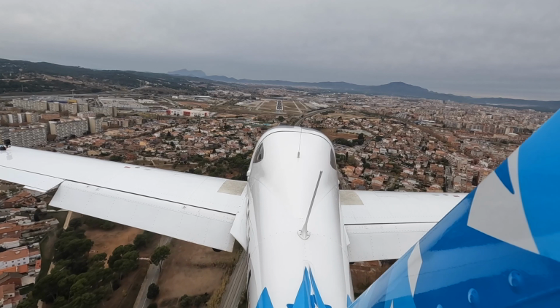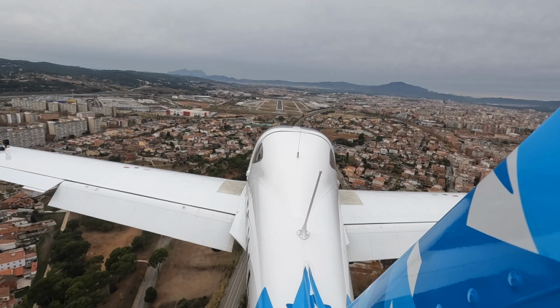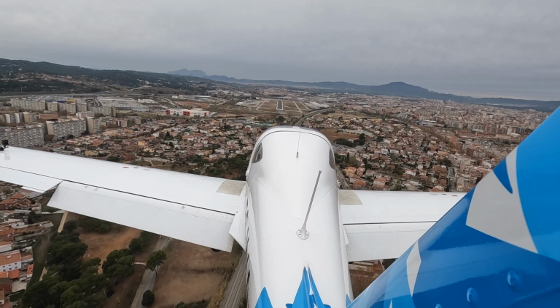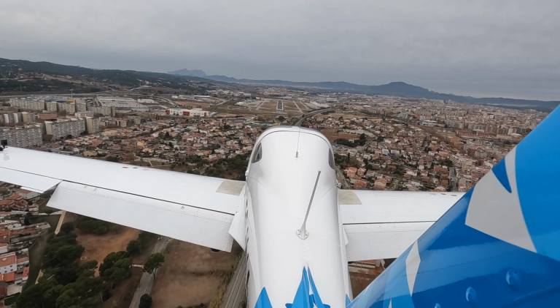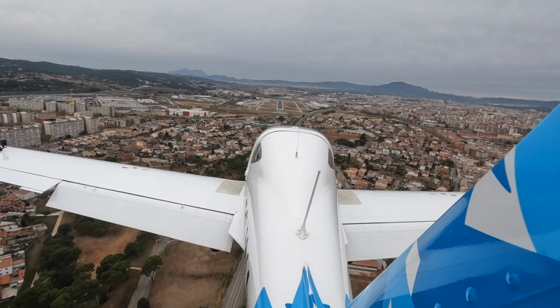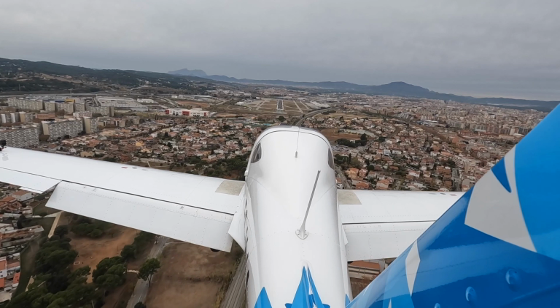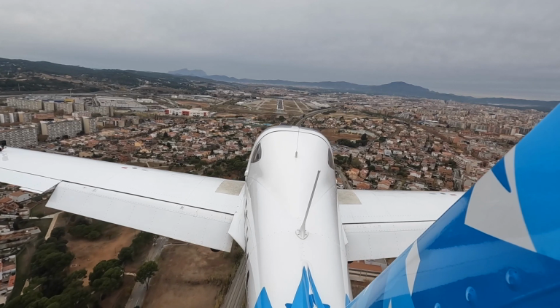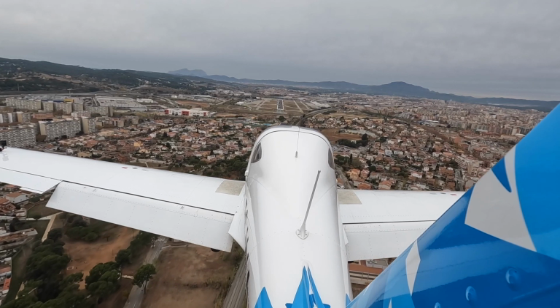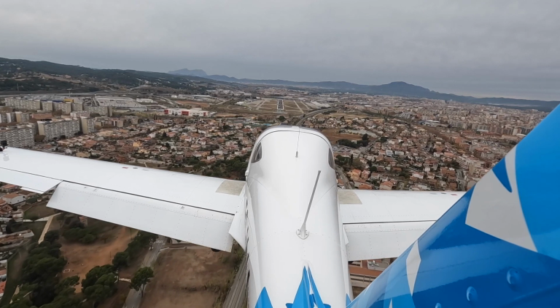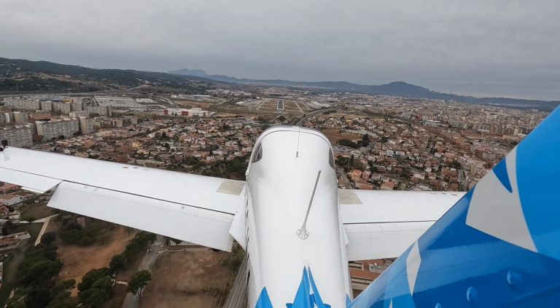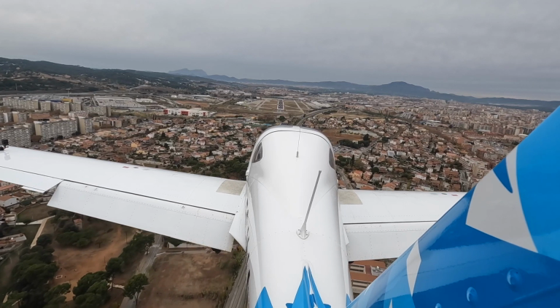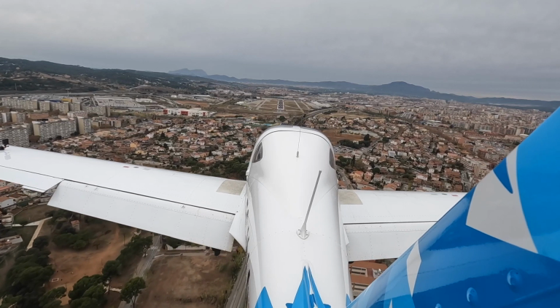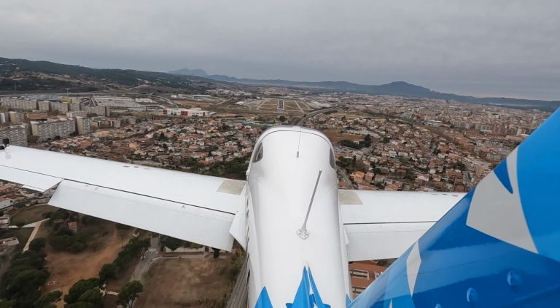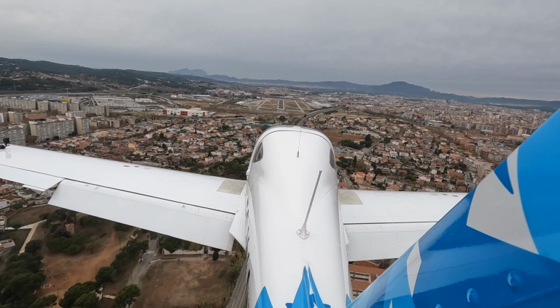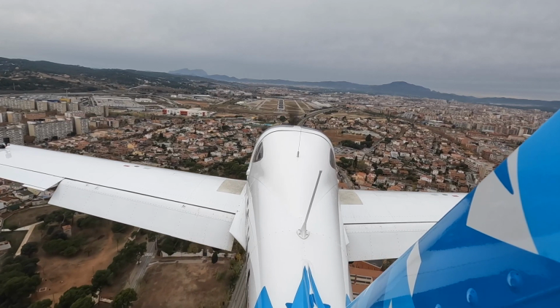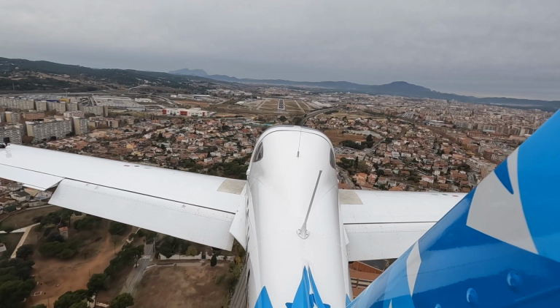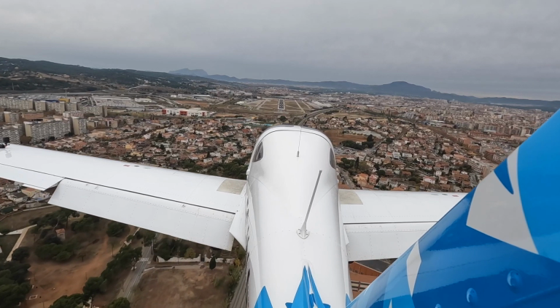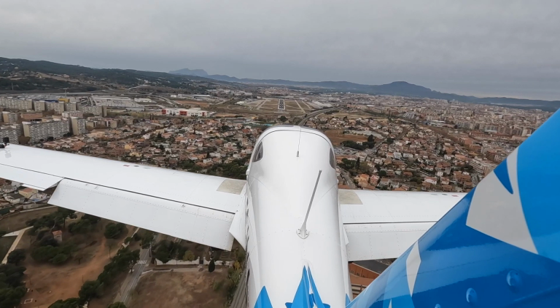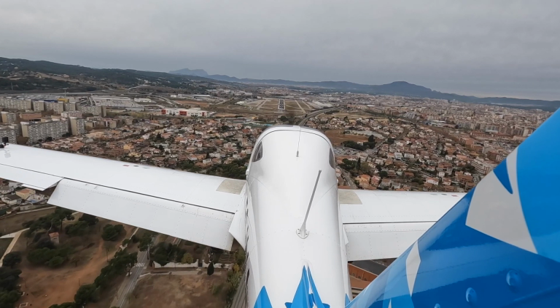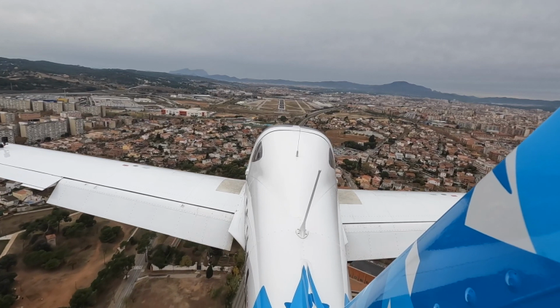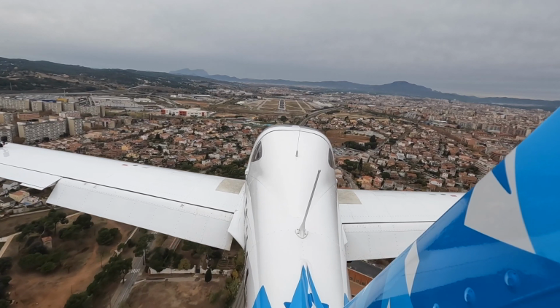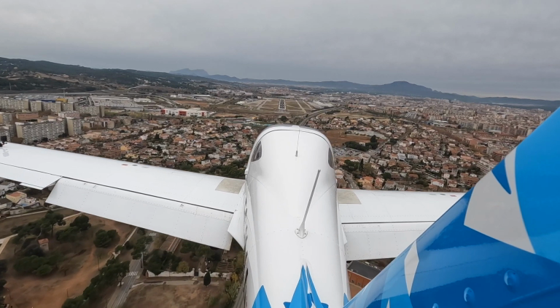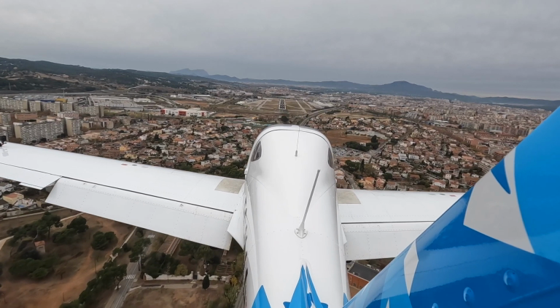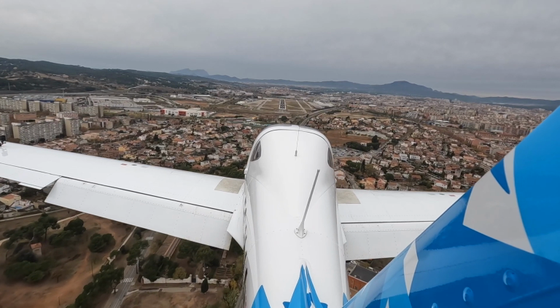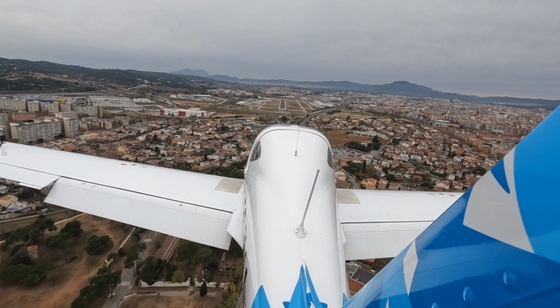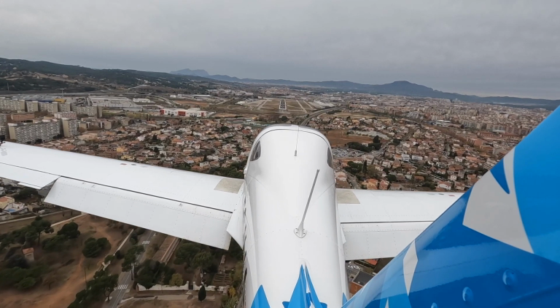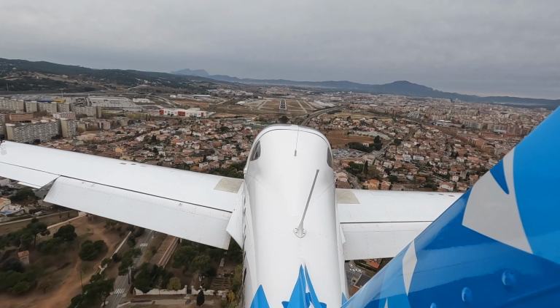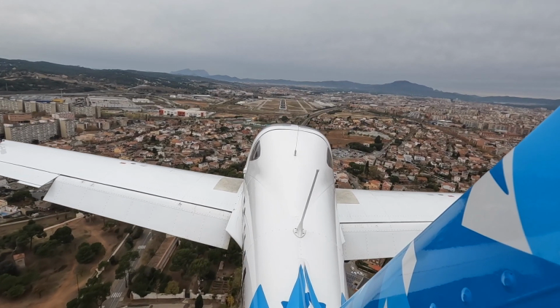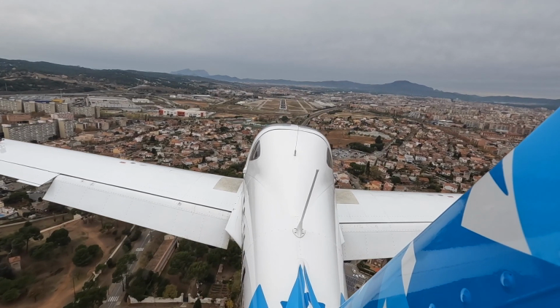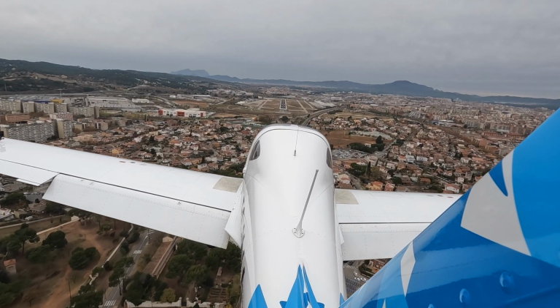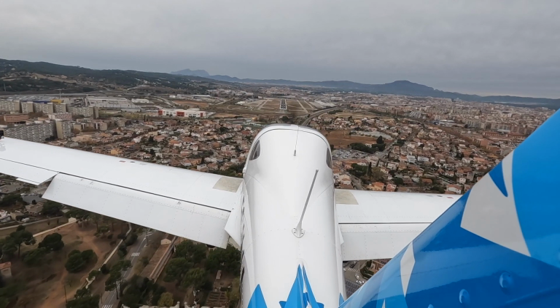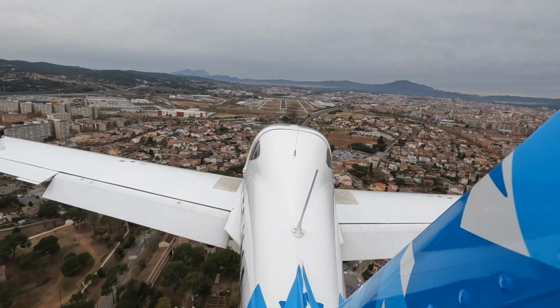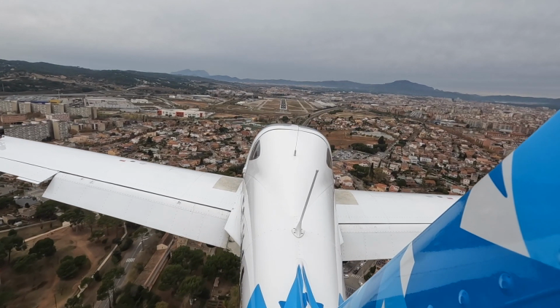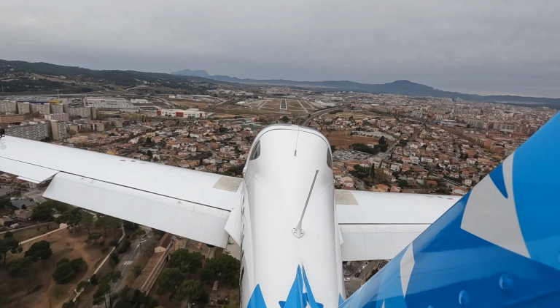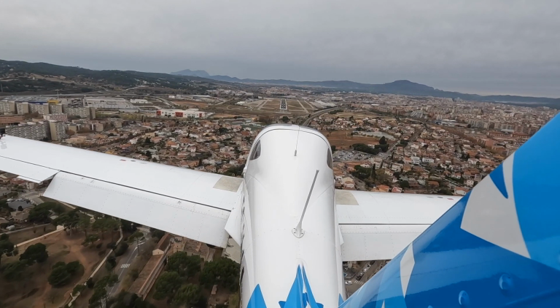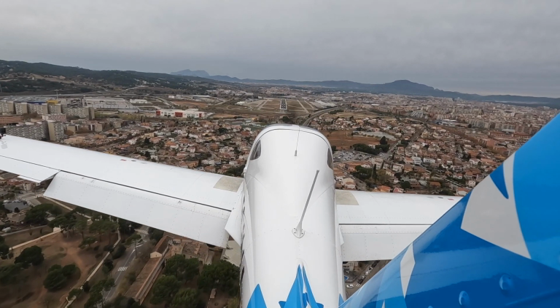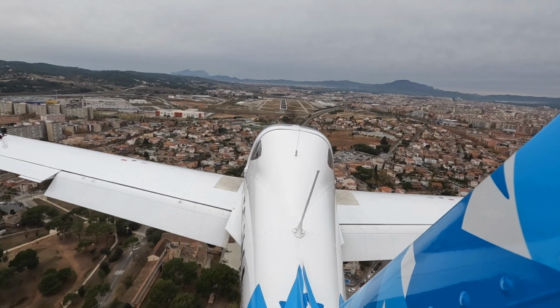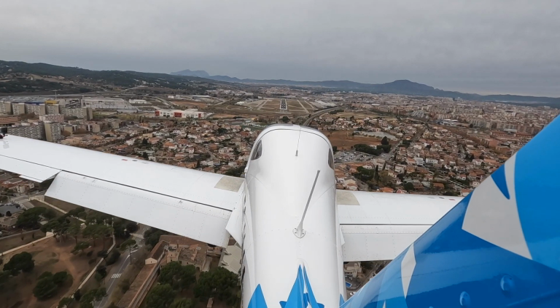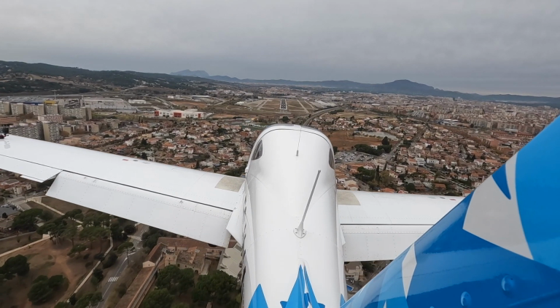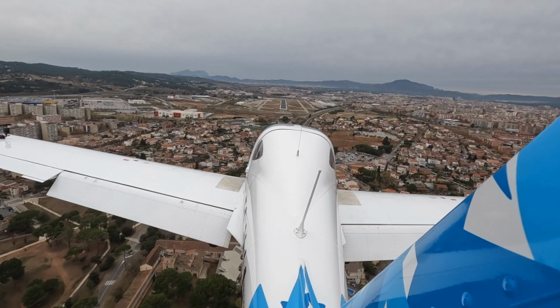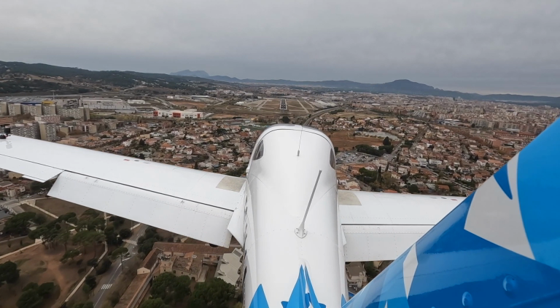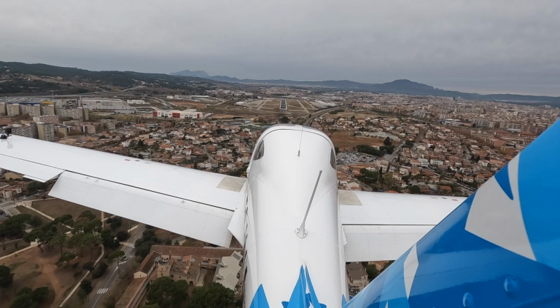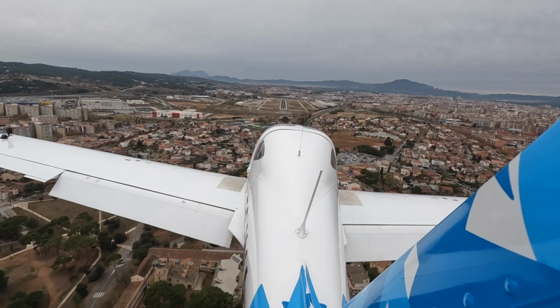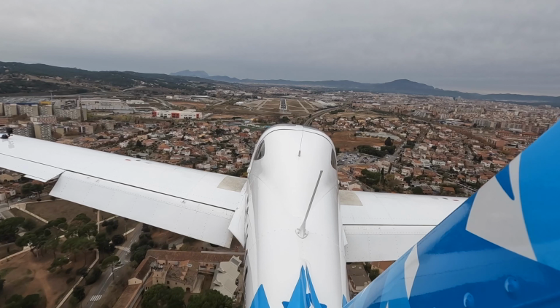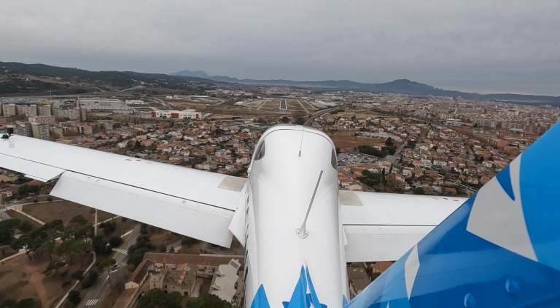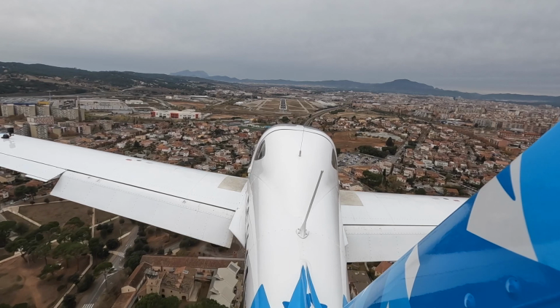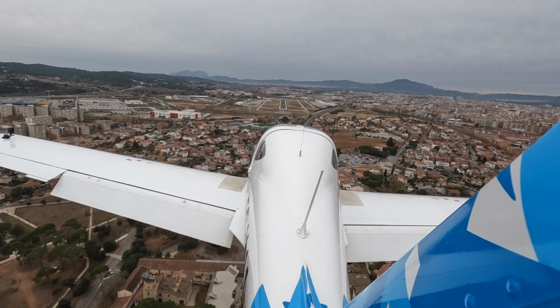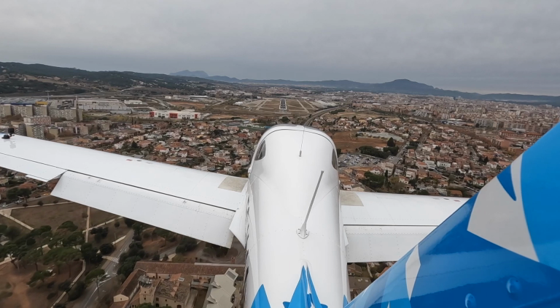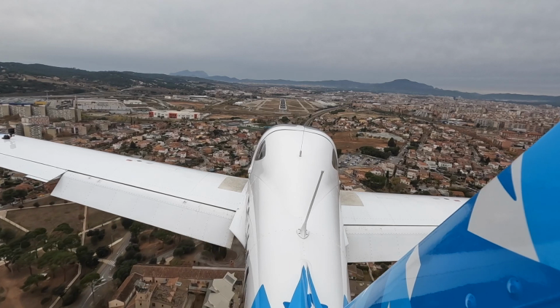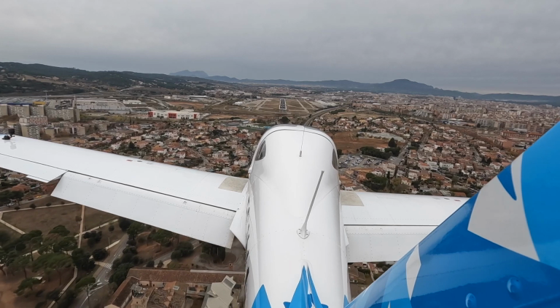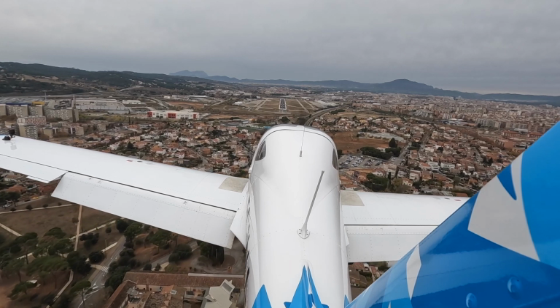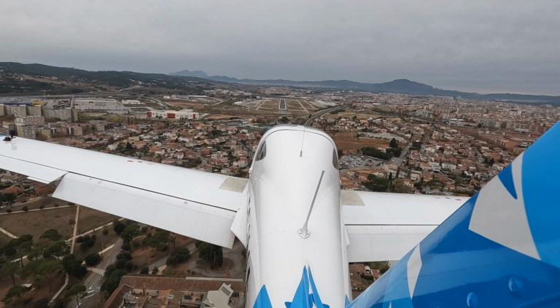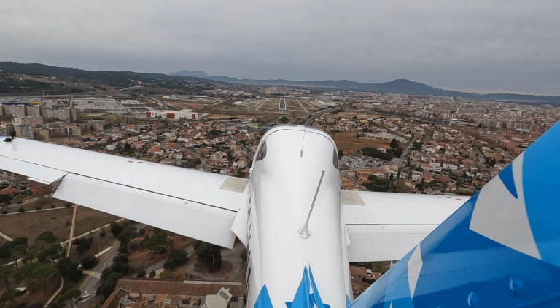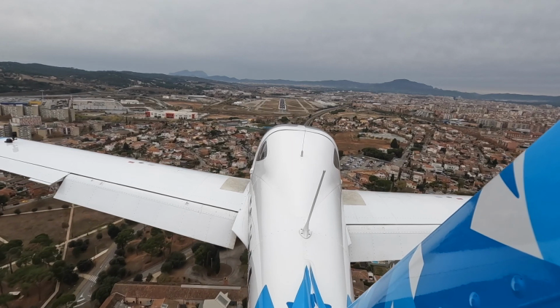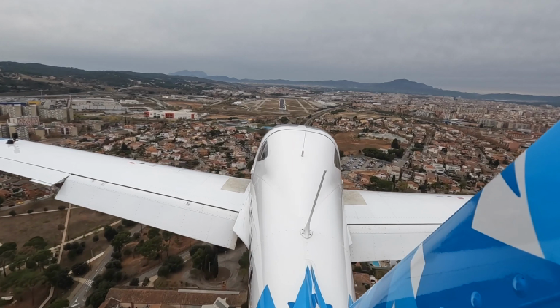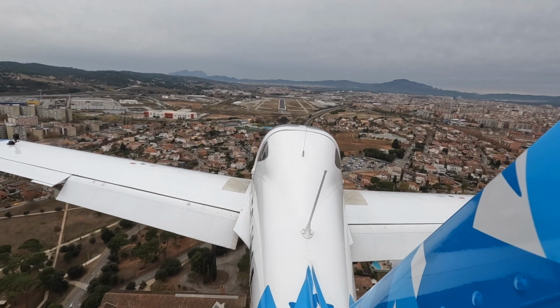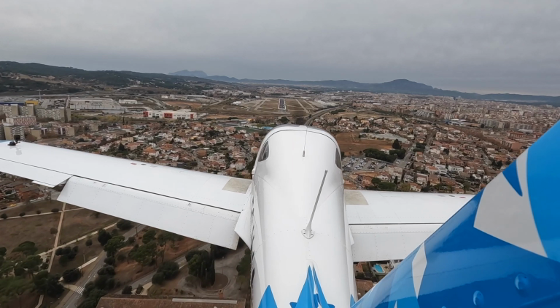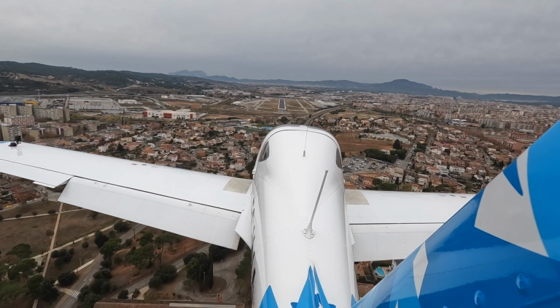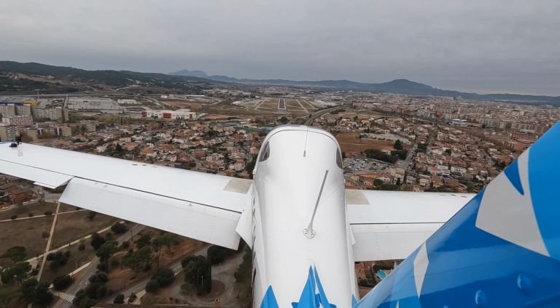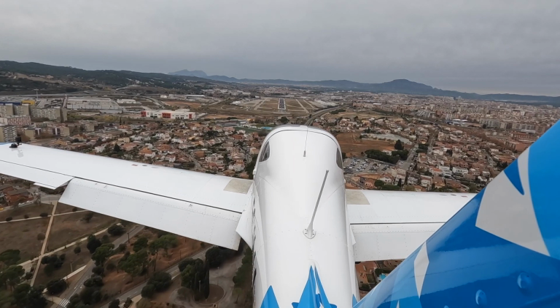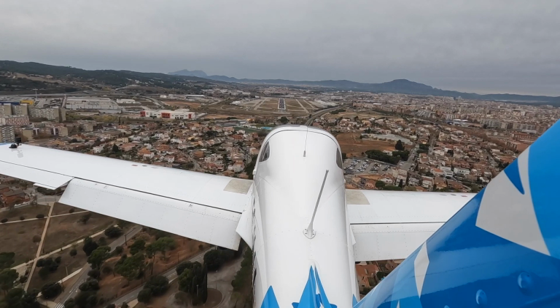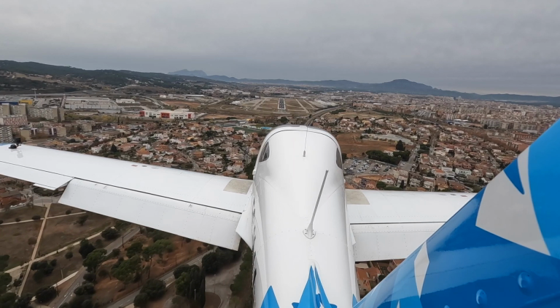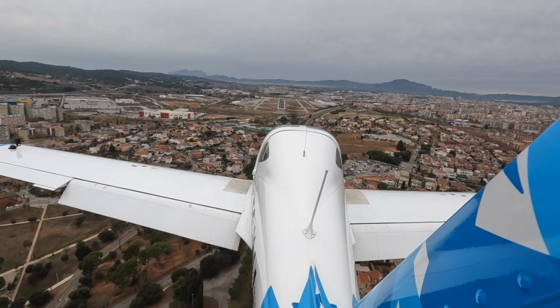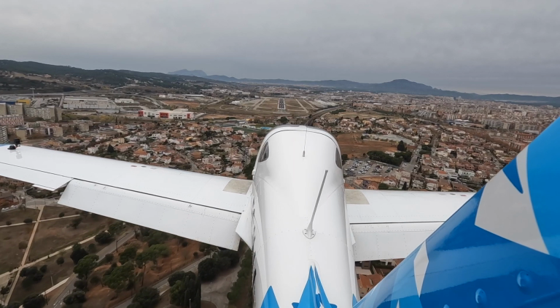I think Sabadell is one of the nicest approaches in Catalonia. It's very beautiful, with all the city surrounding and everything.